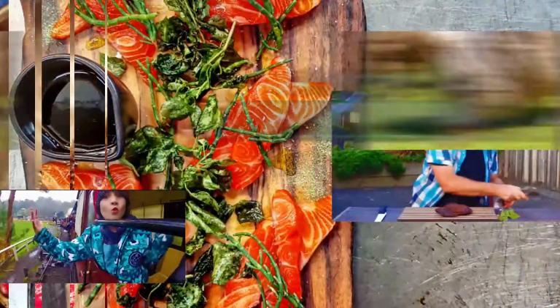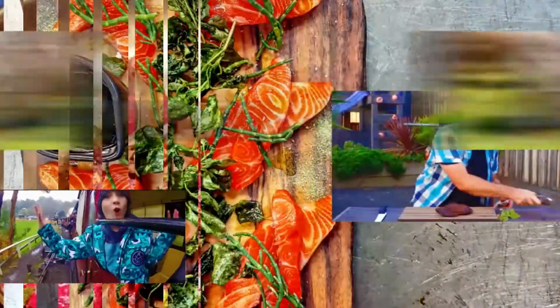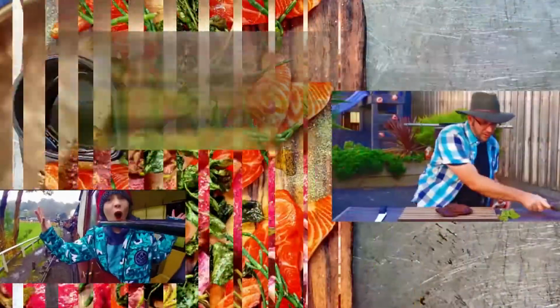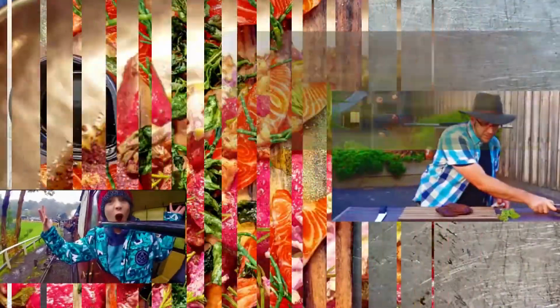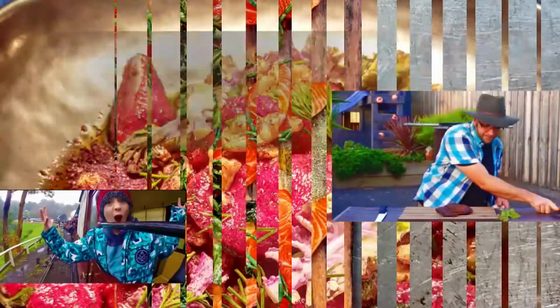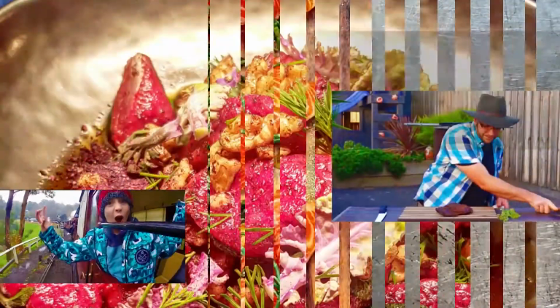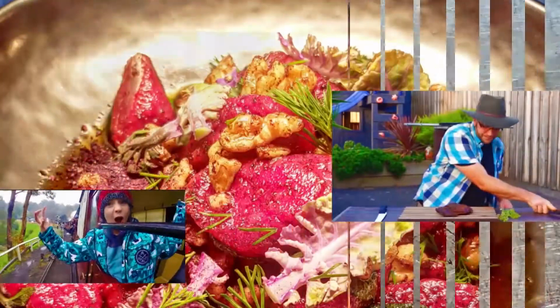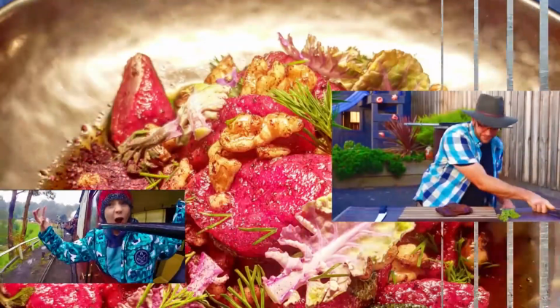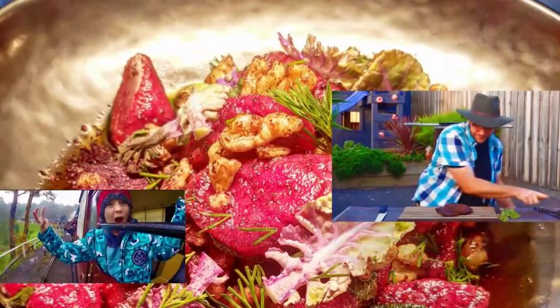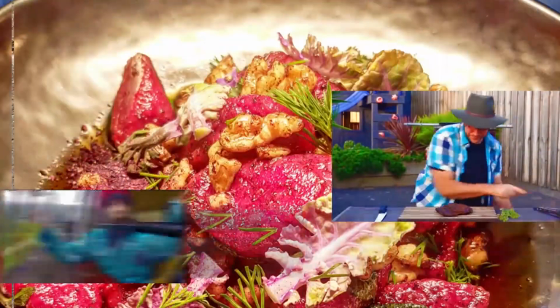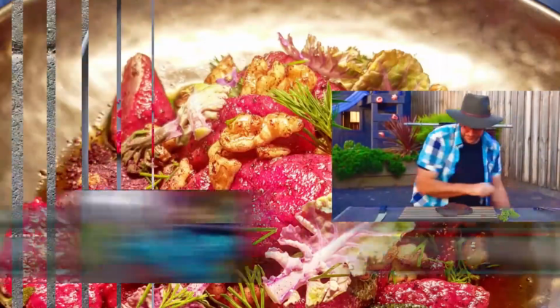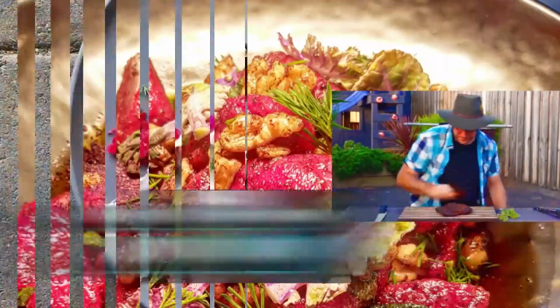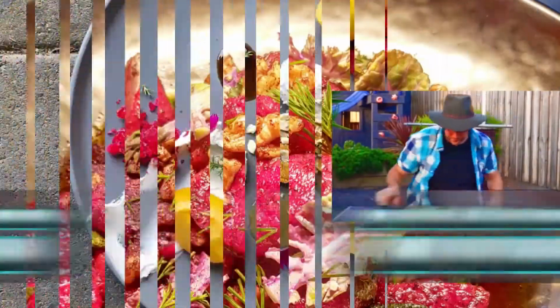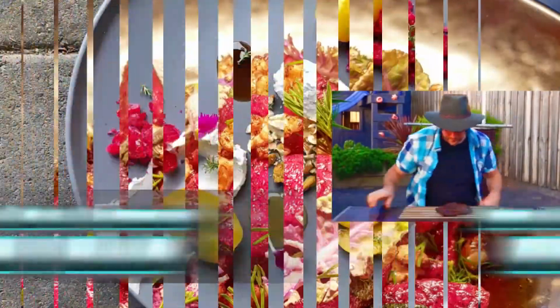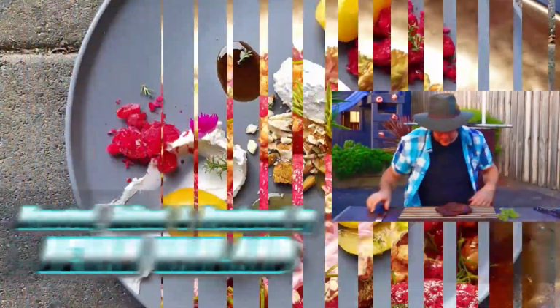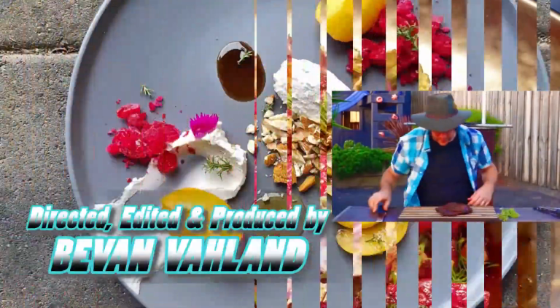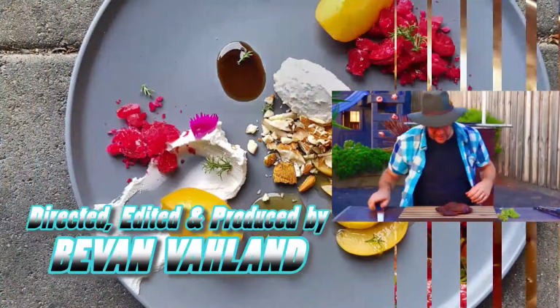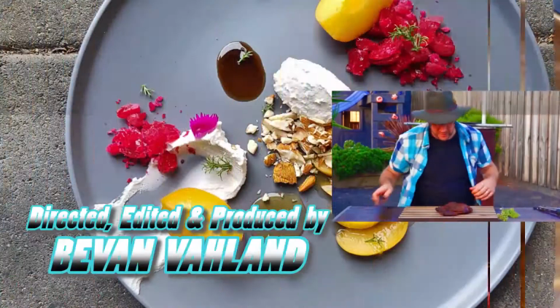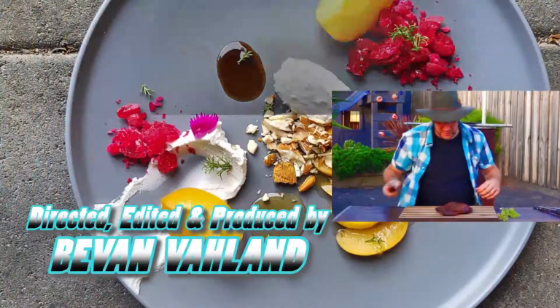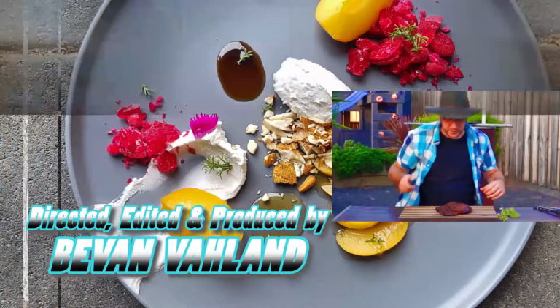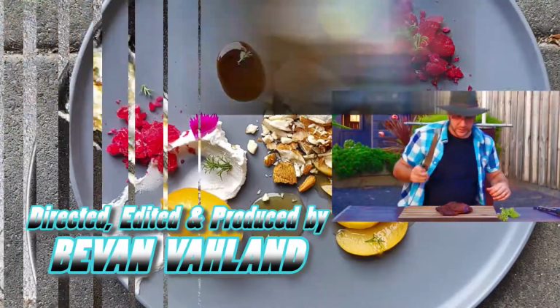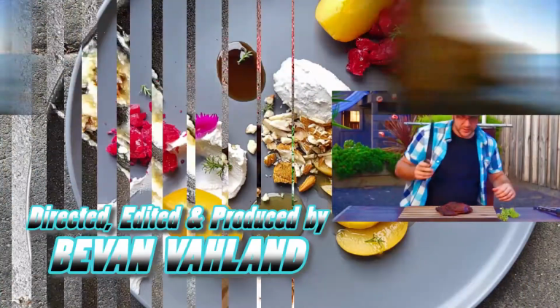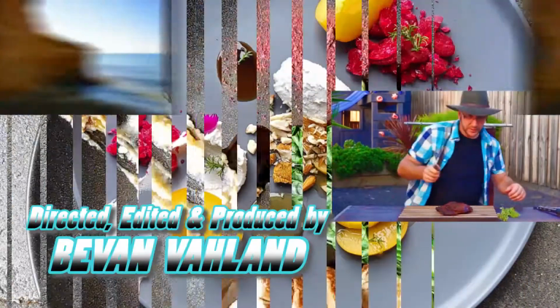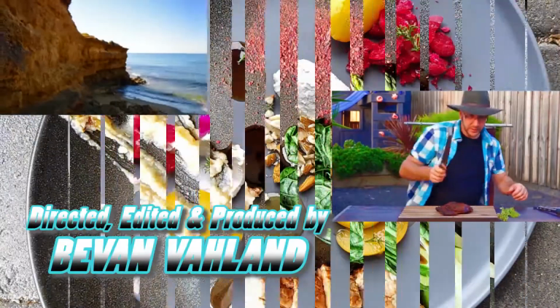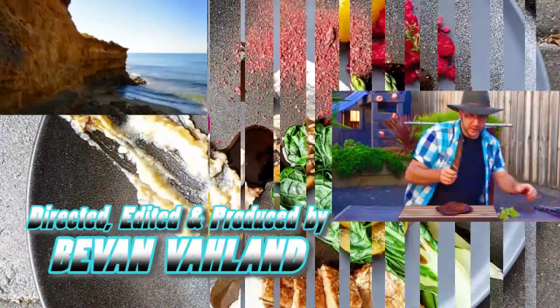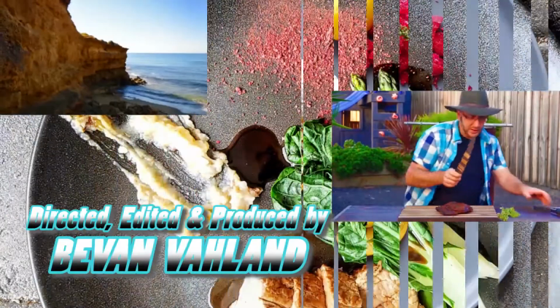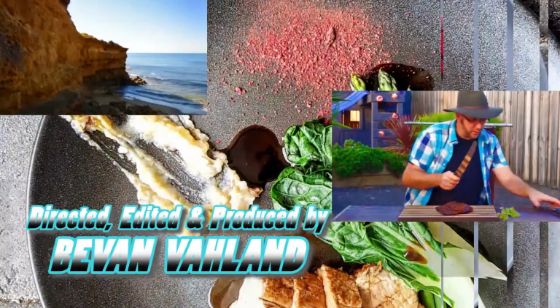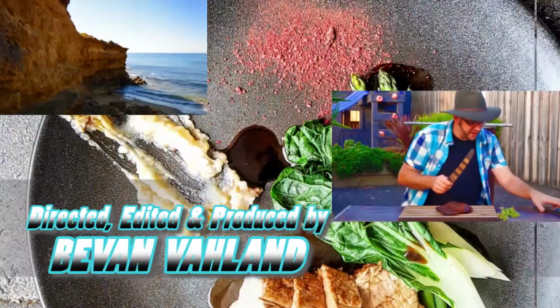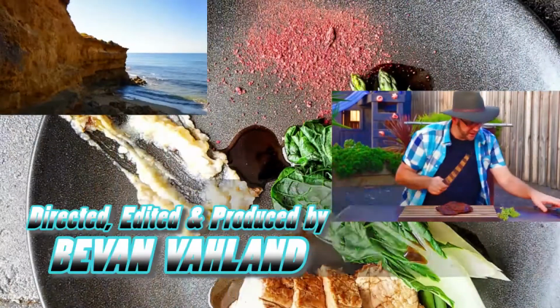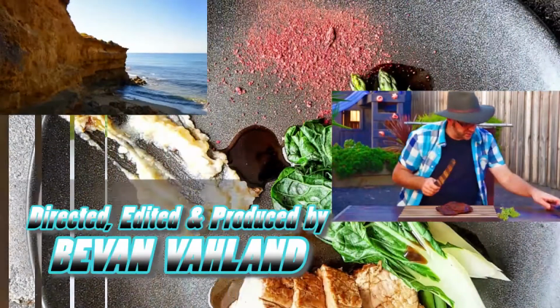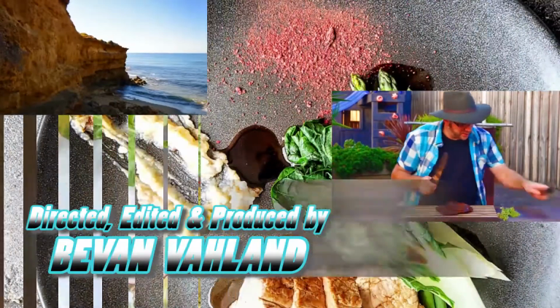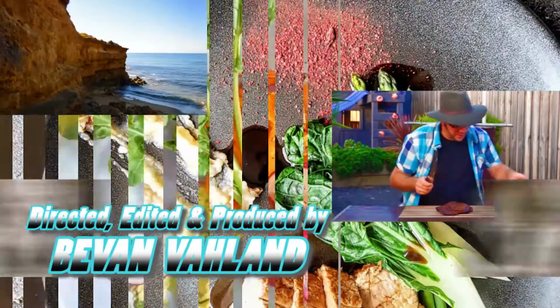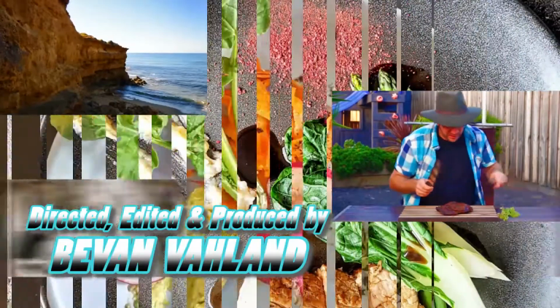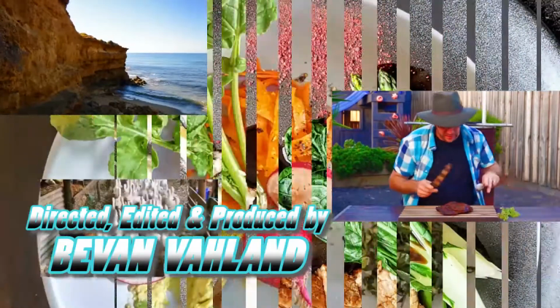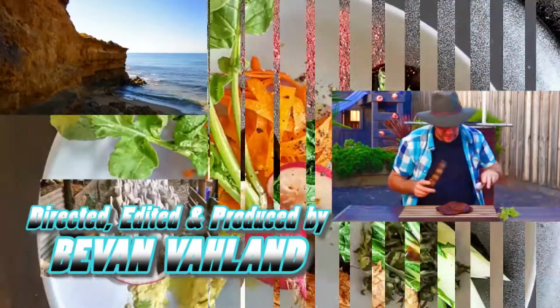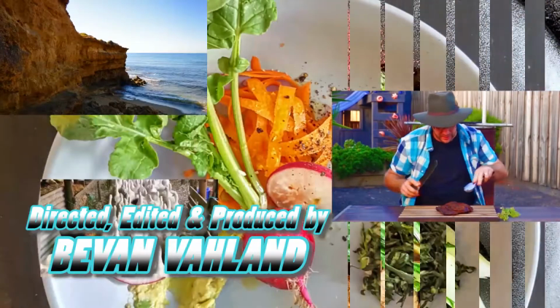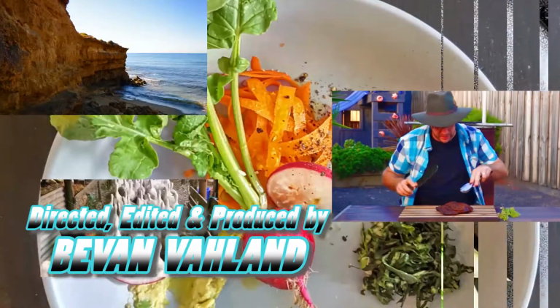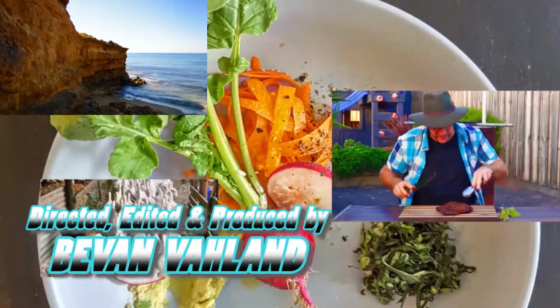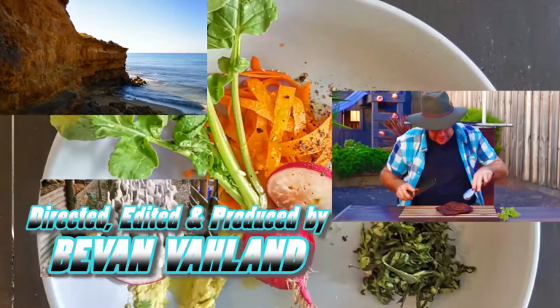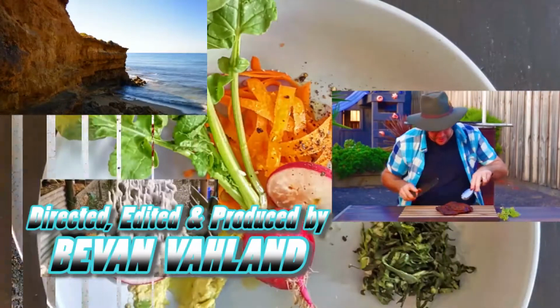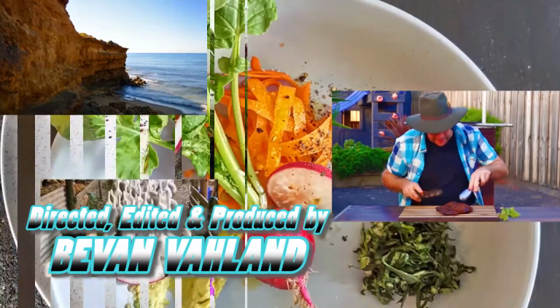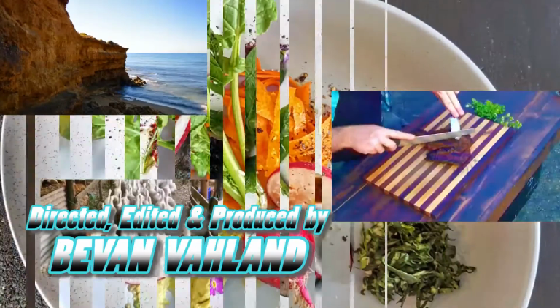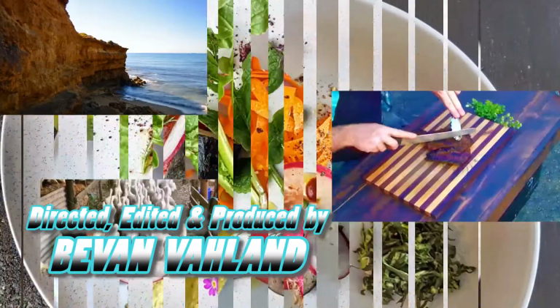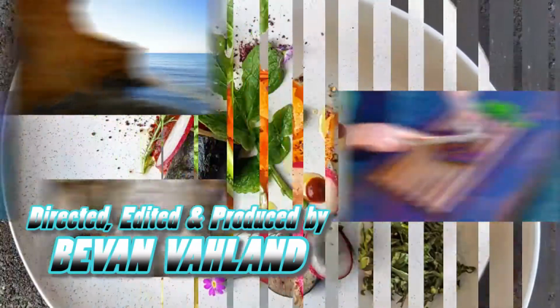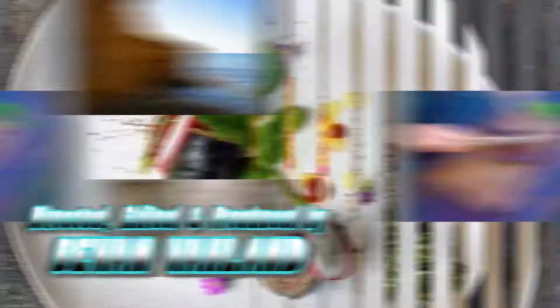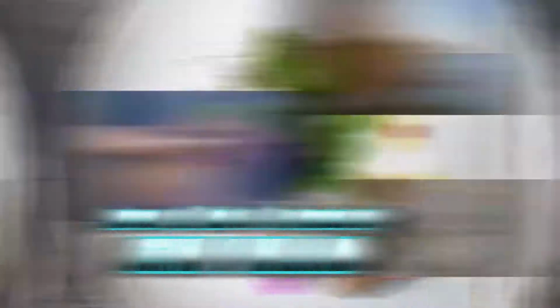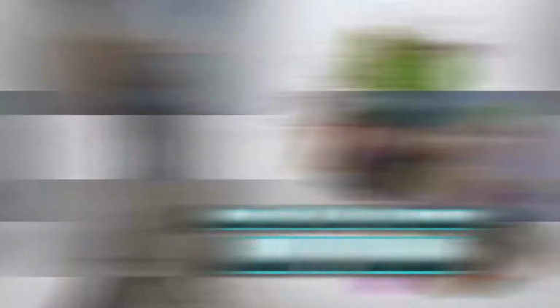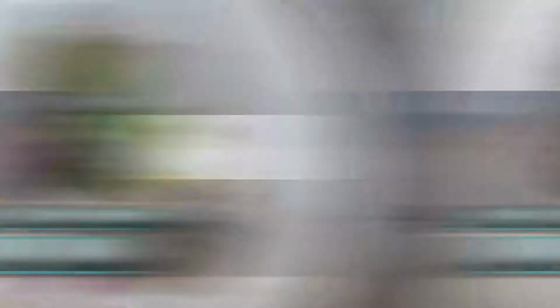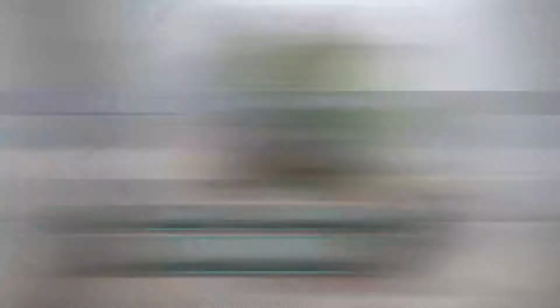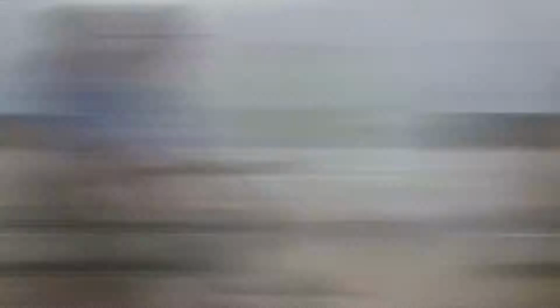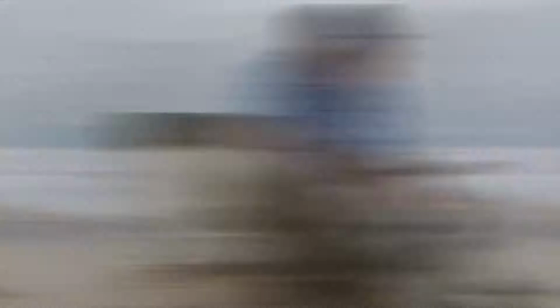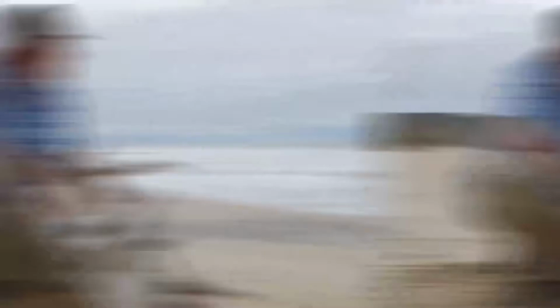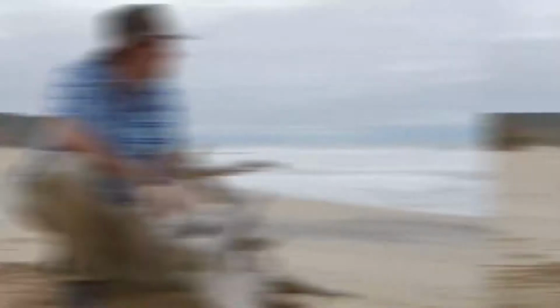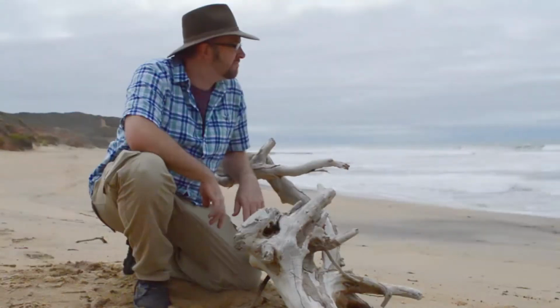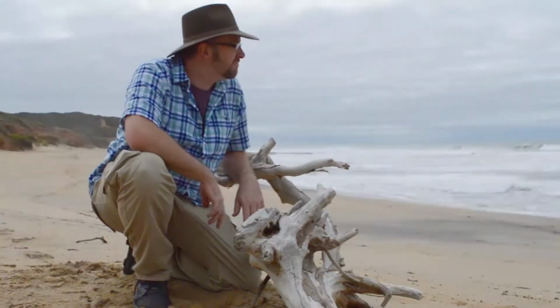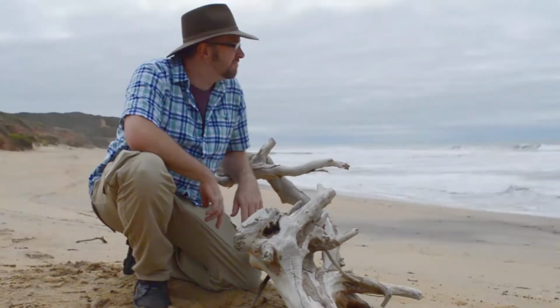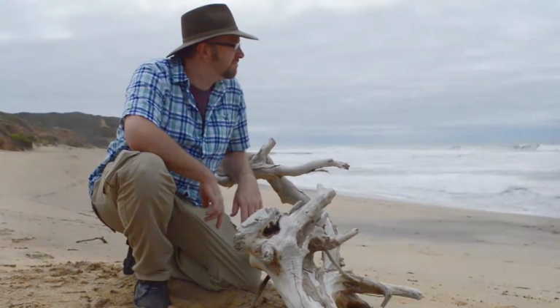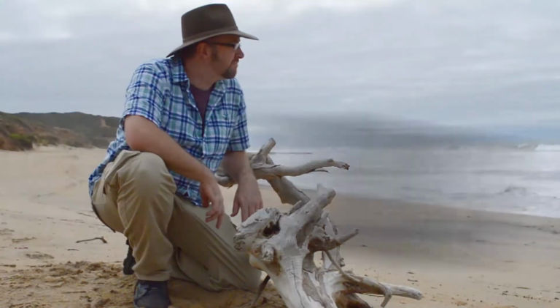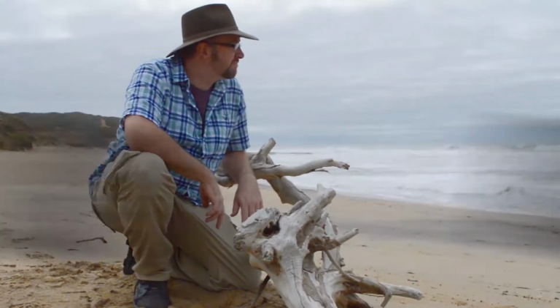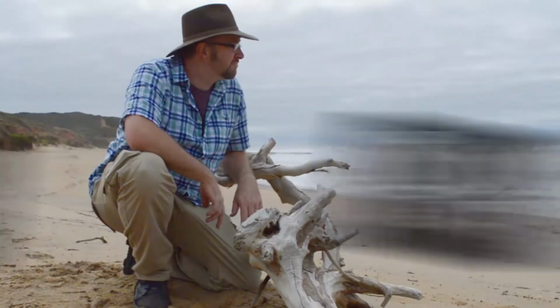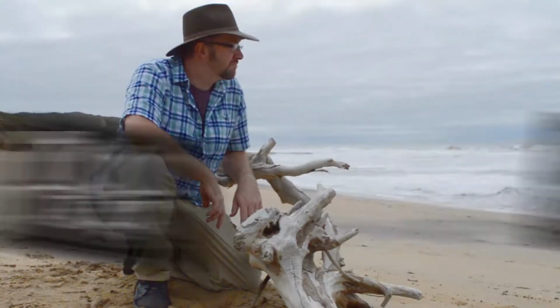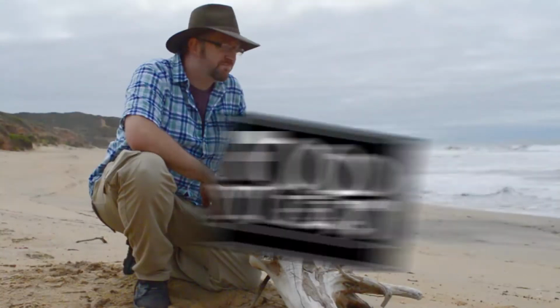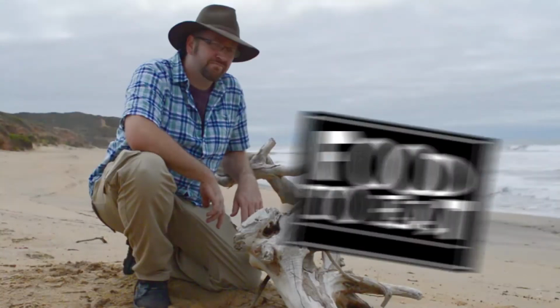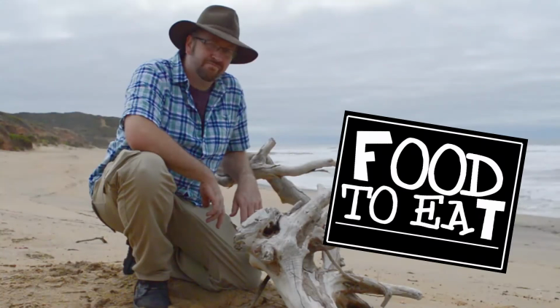I'm on a mission to show people how local, homegrown and sustainable food can be awesome.